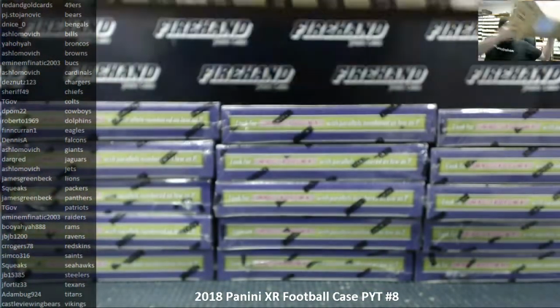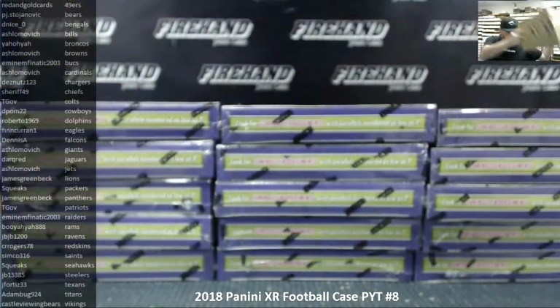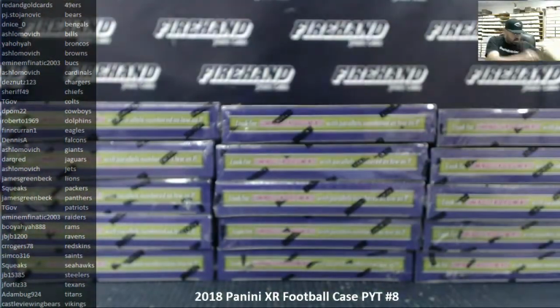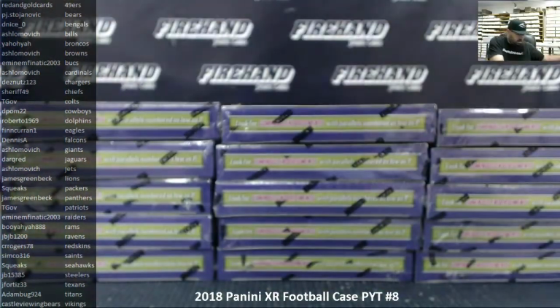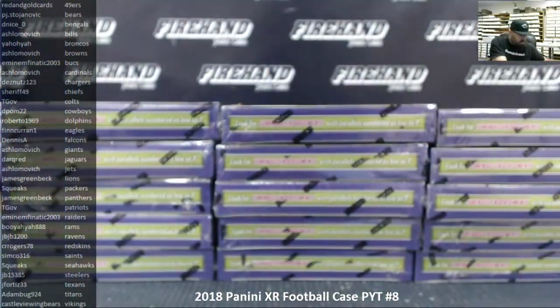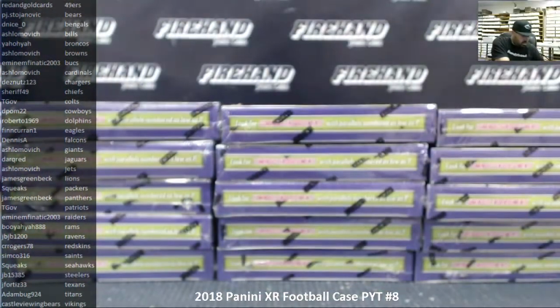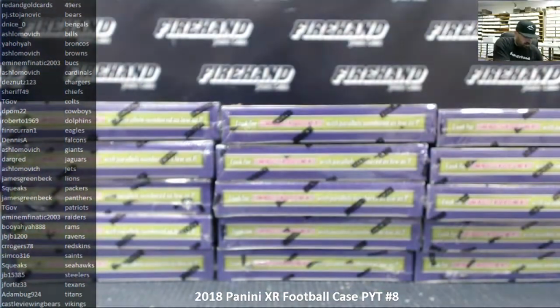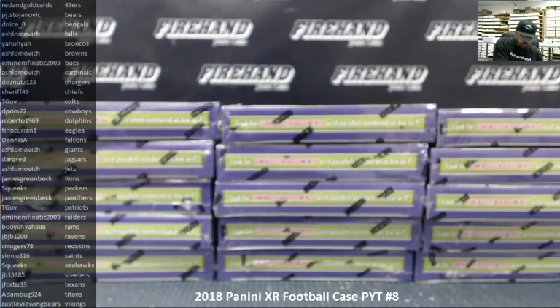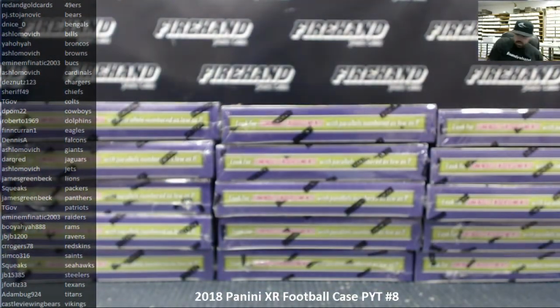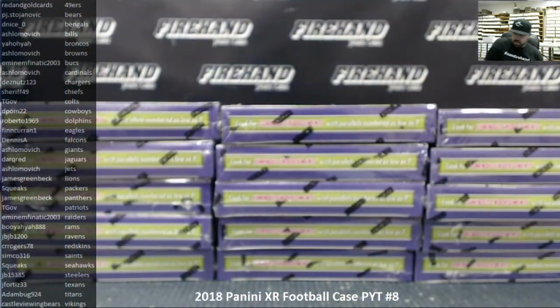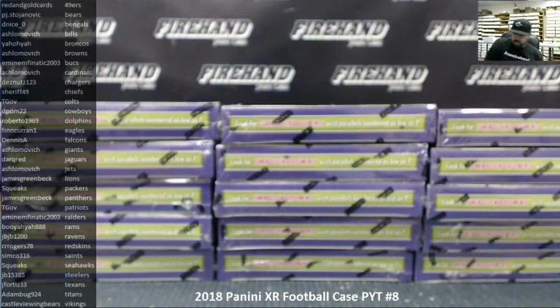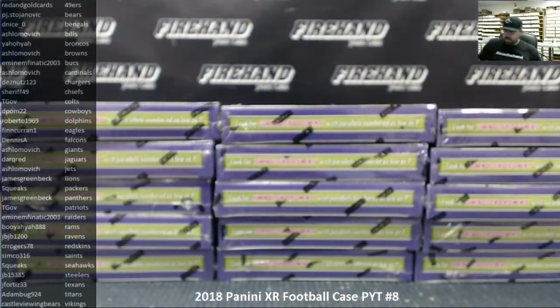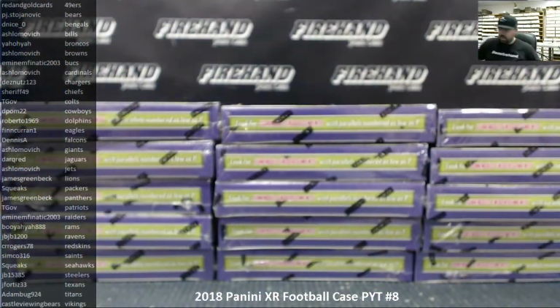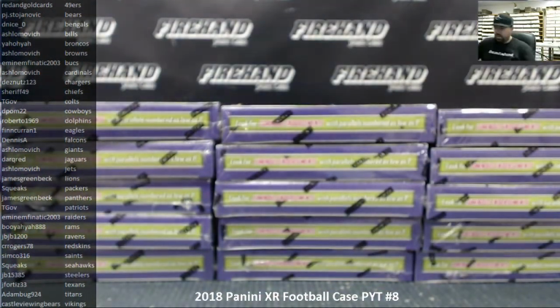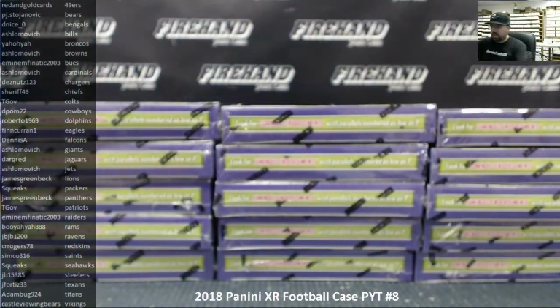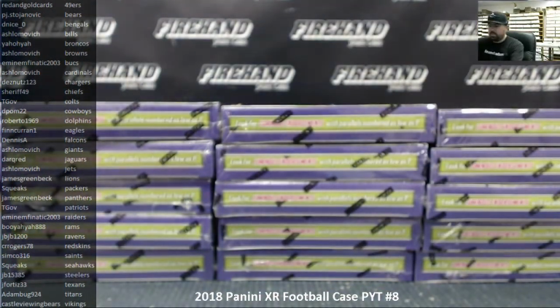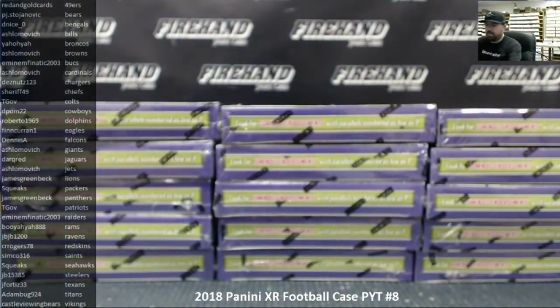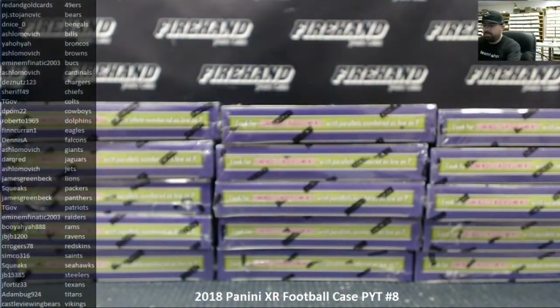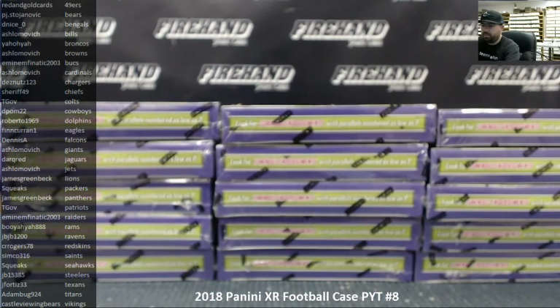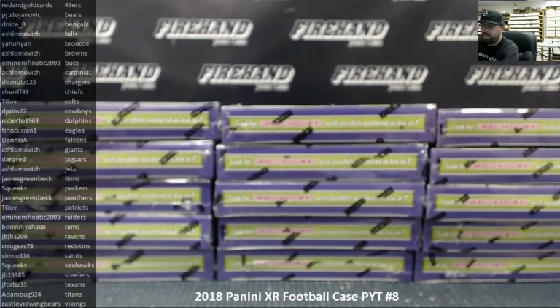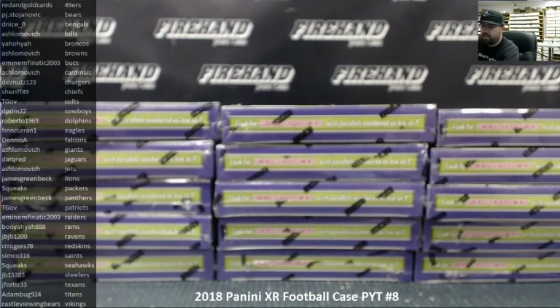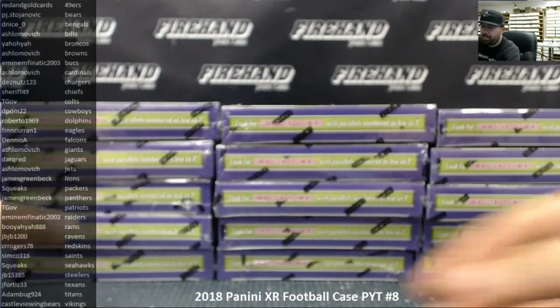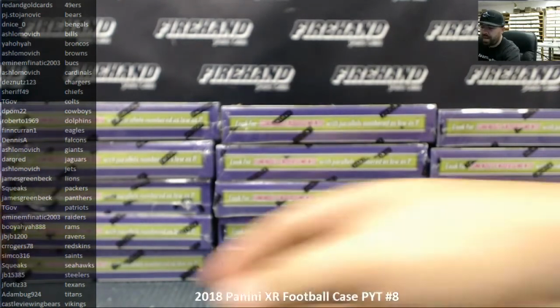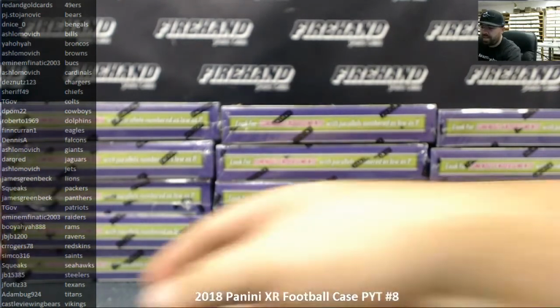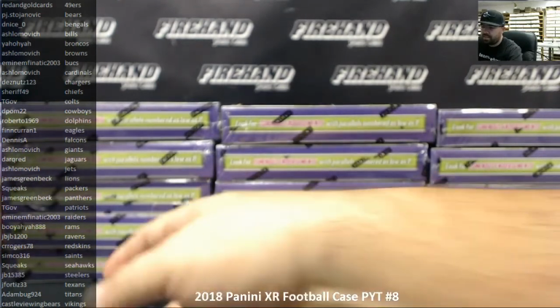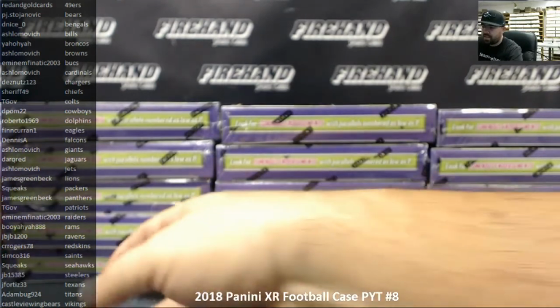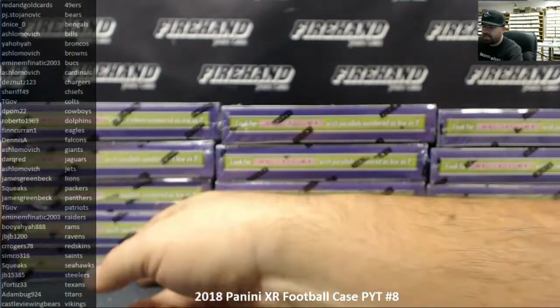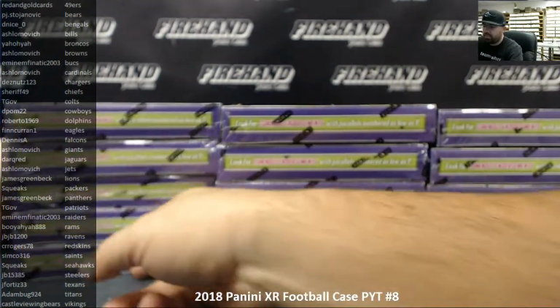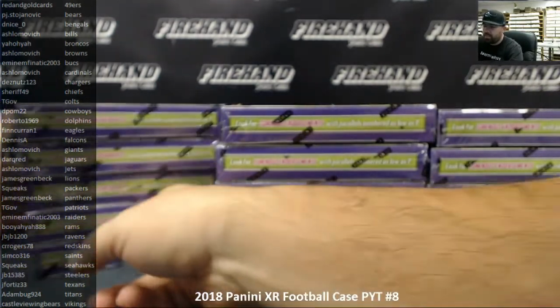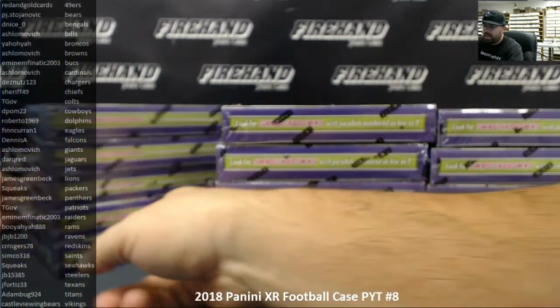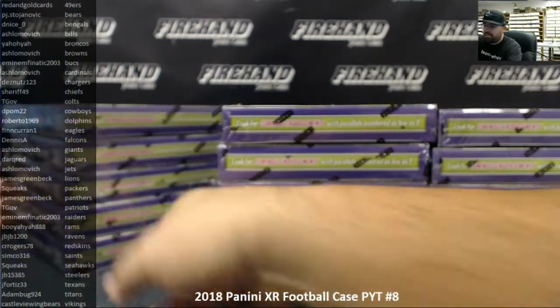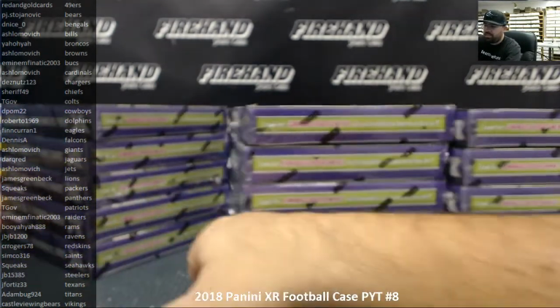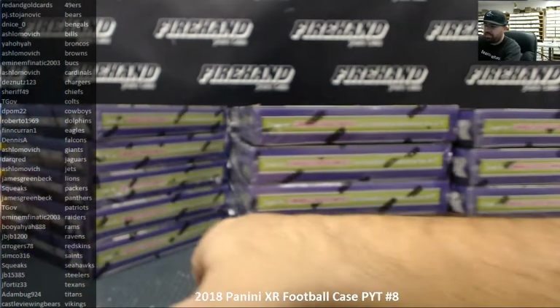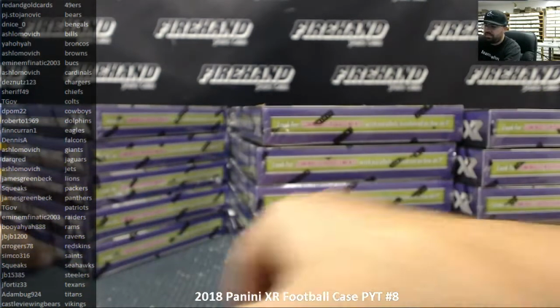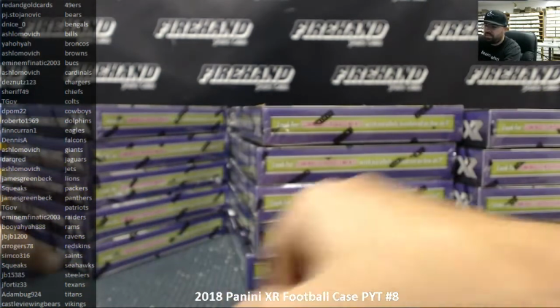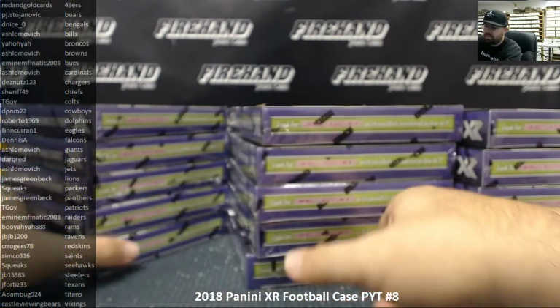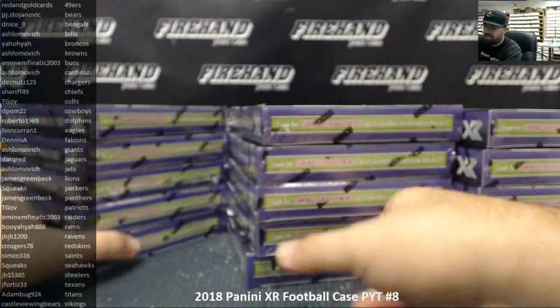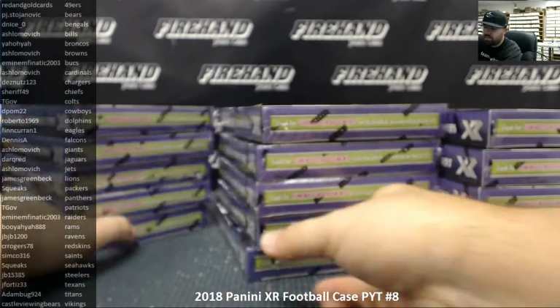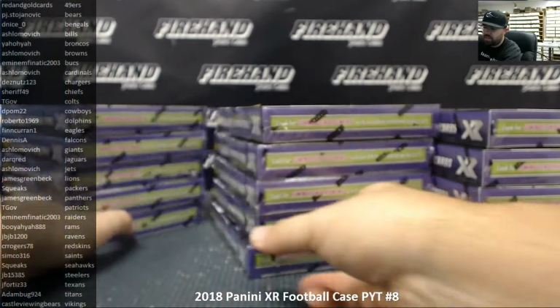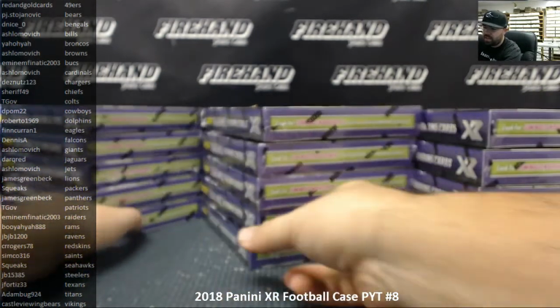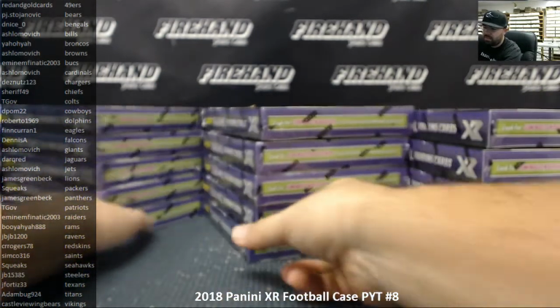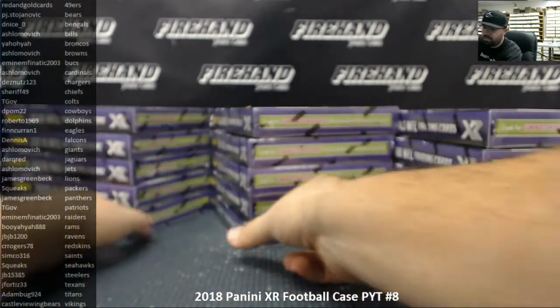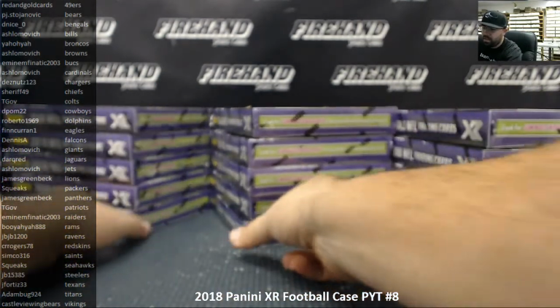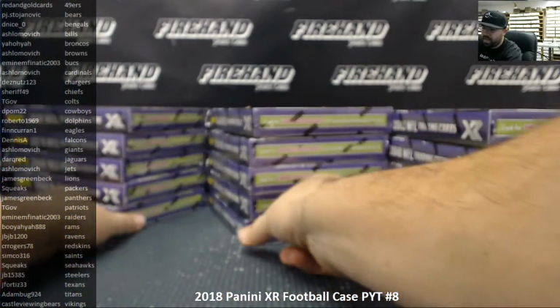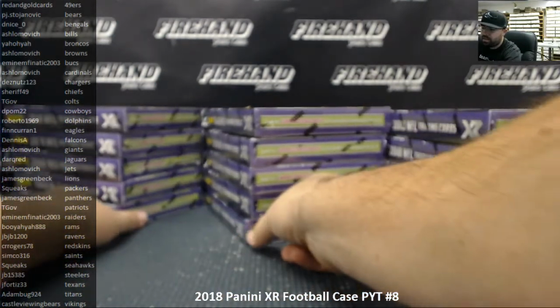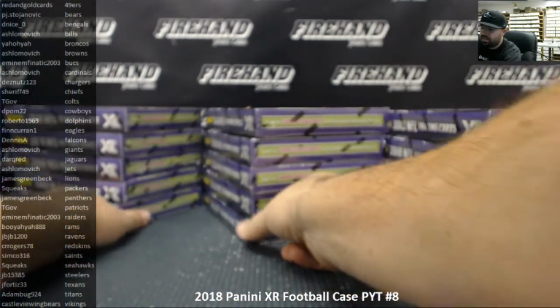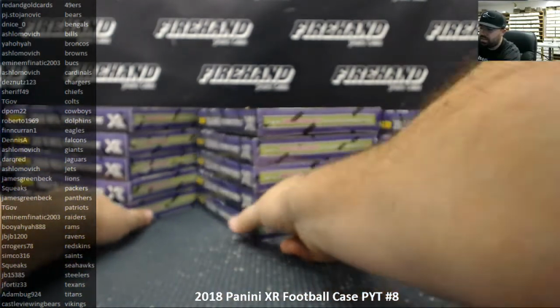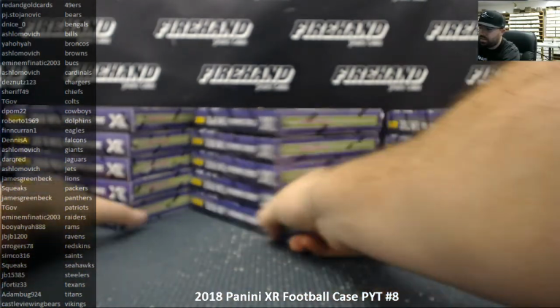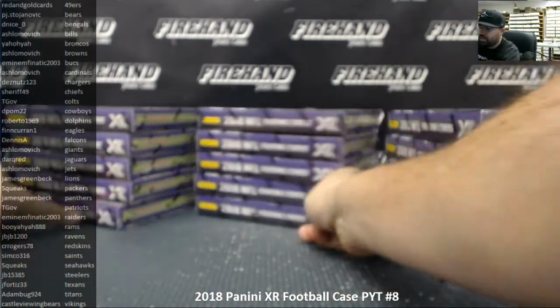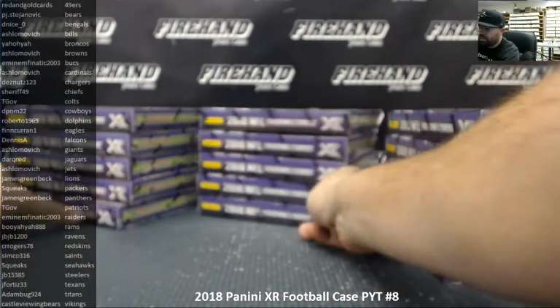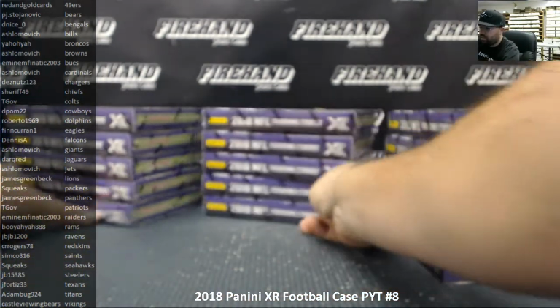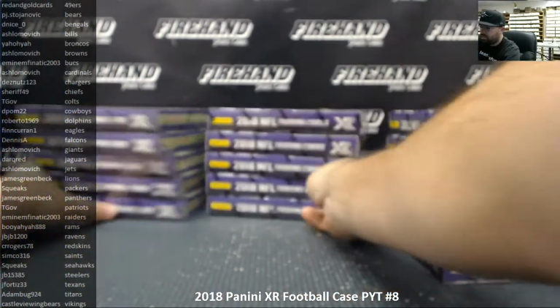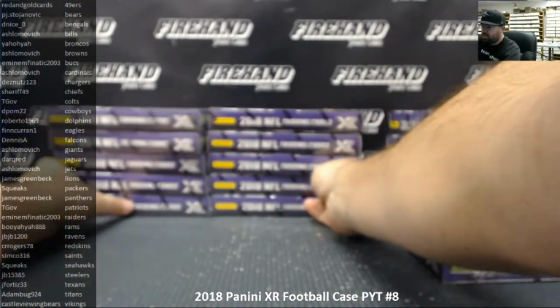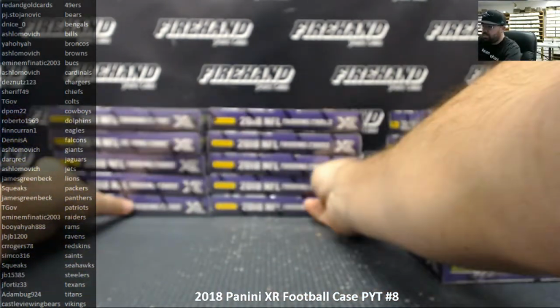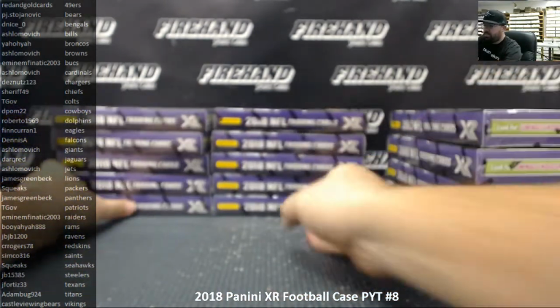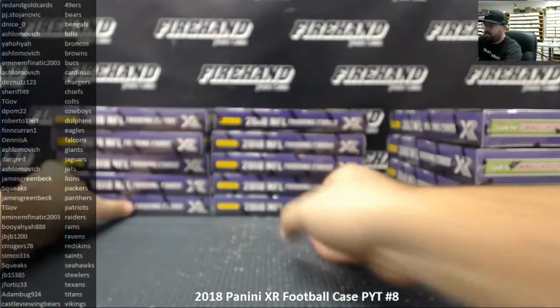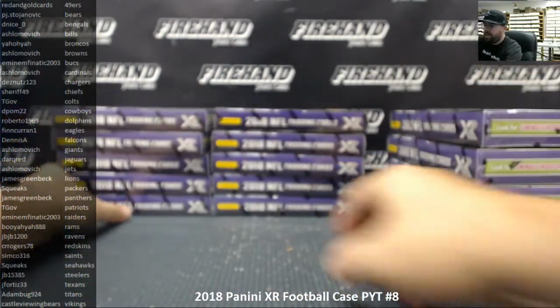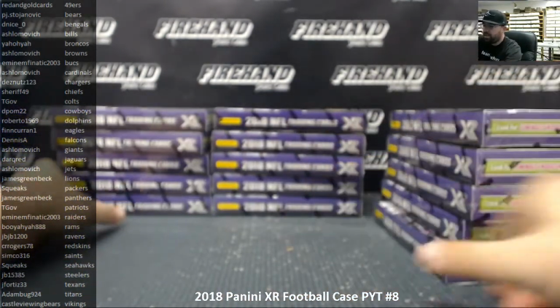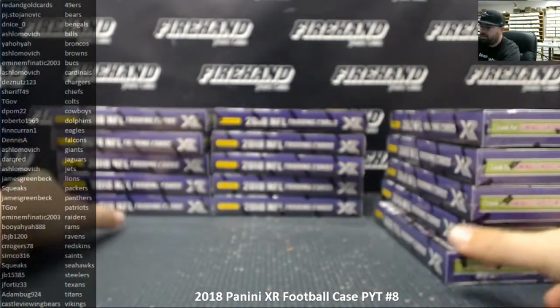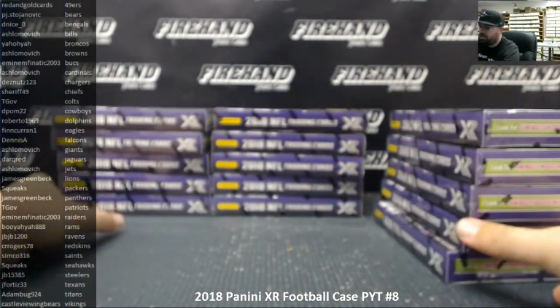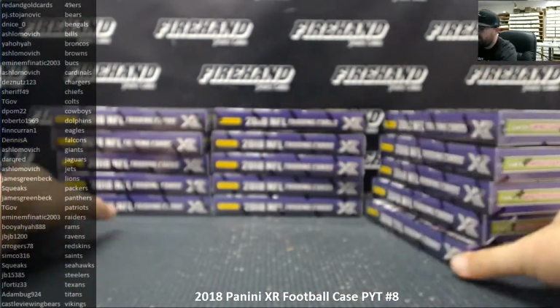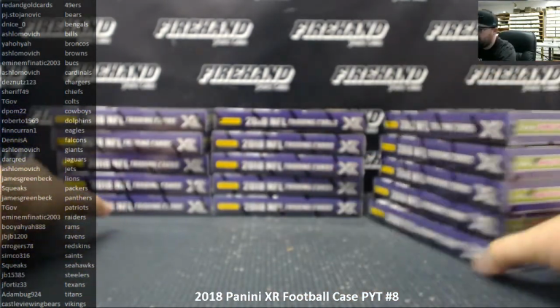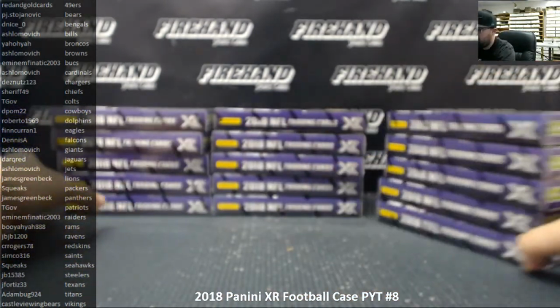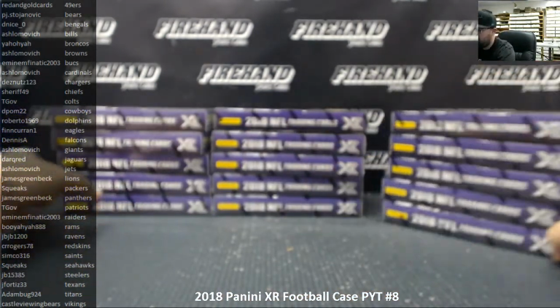I'm going to go ahead and pull all the packs out of the boxes first and stack up the packs, then open up the packs one at a time.